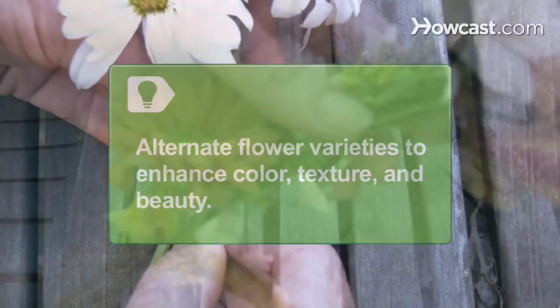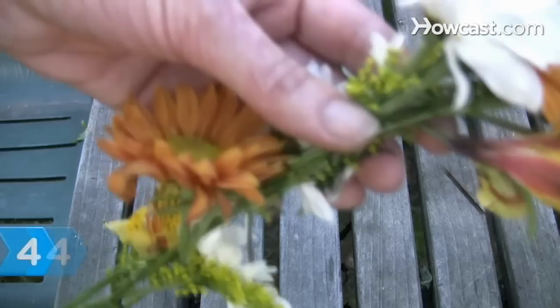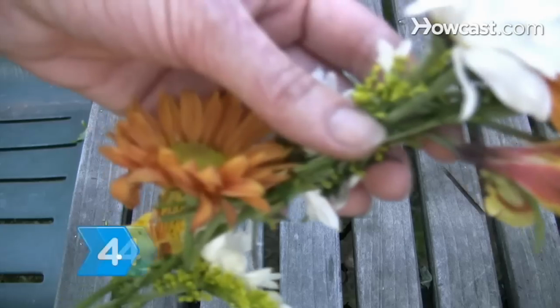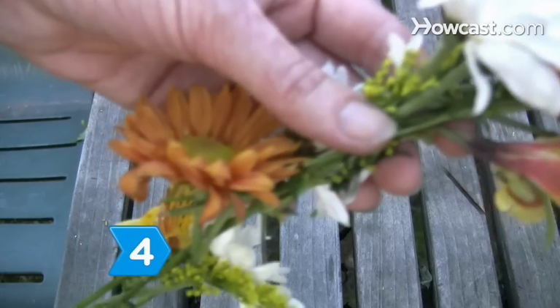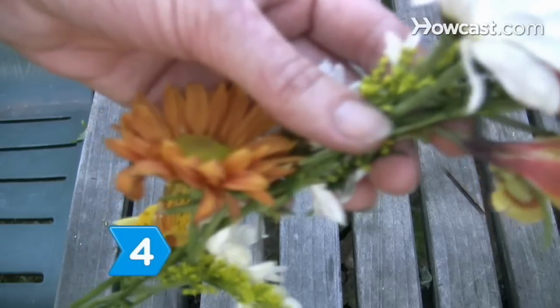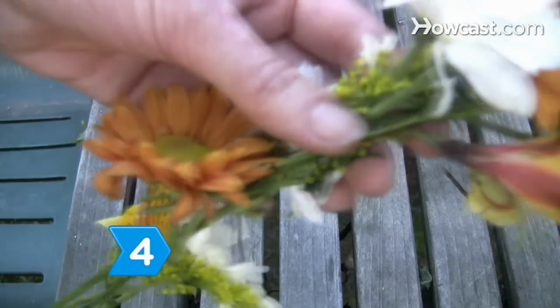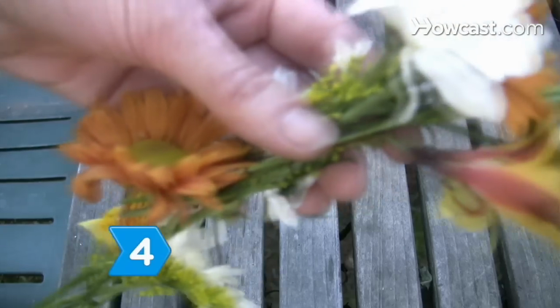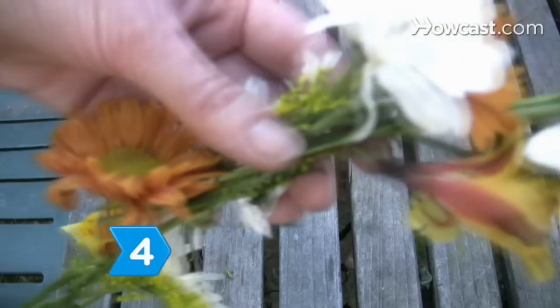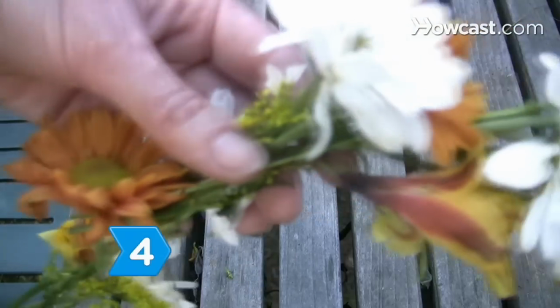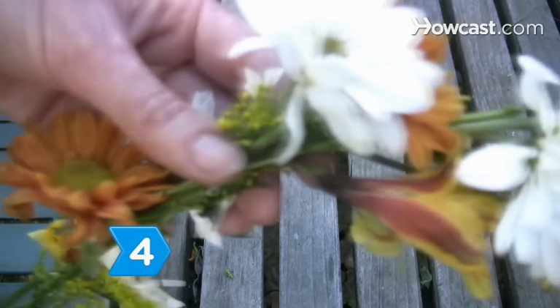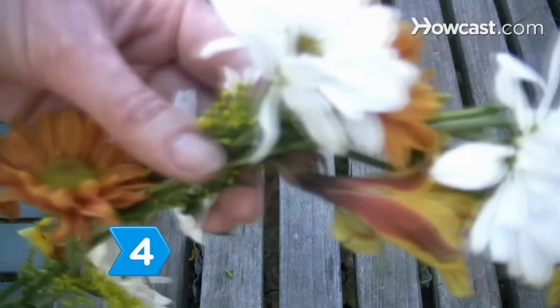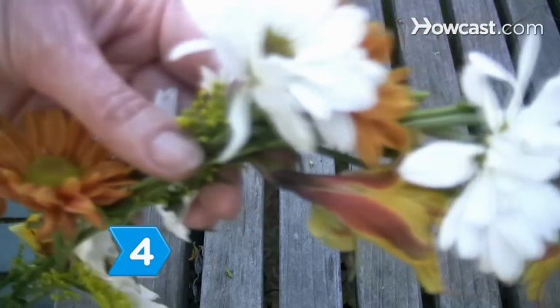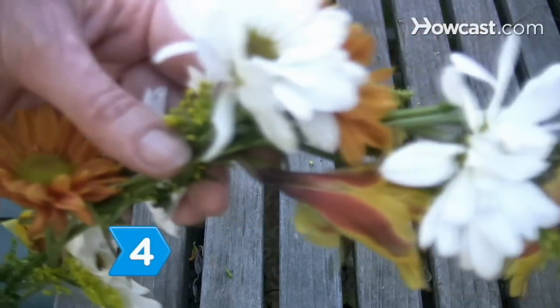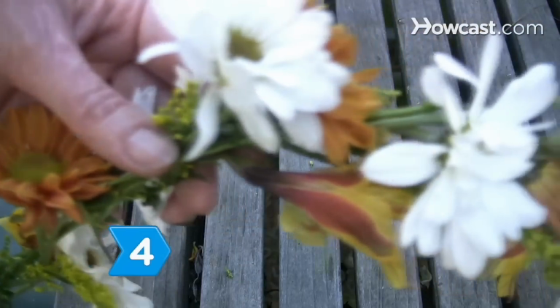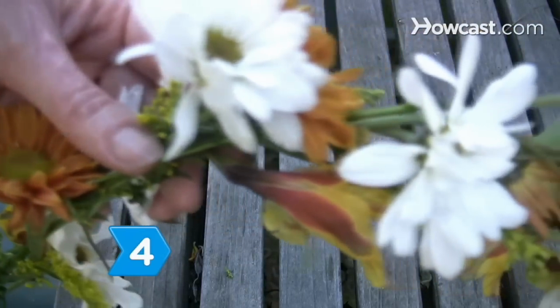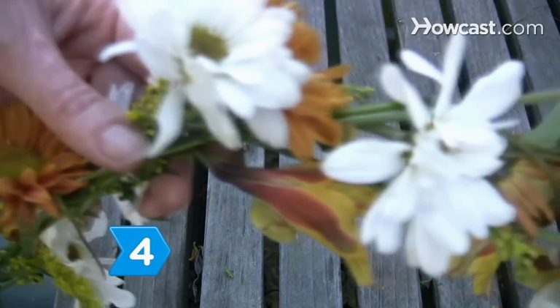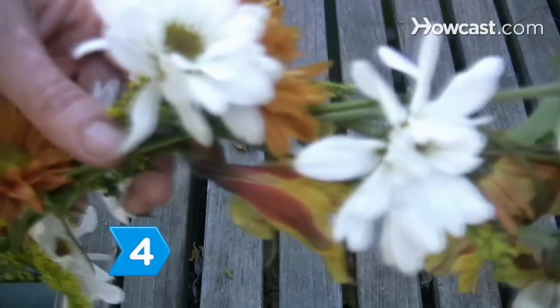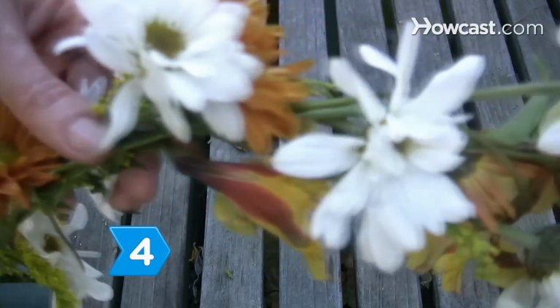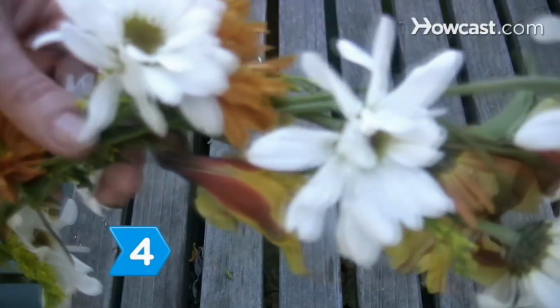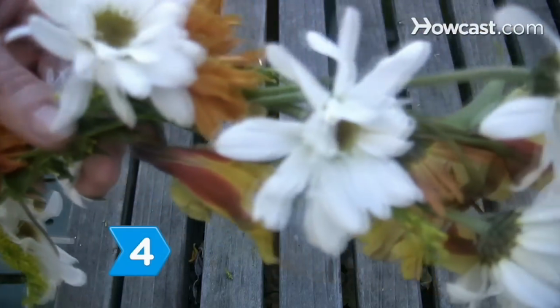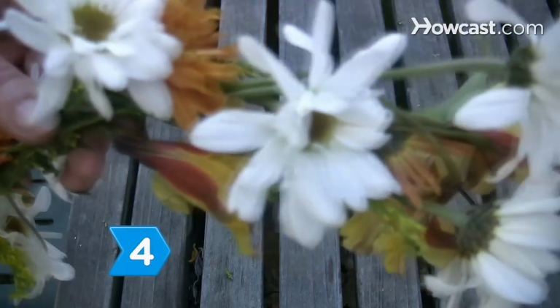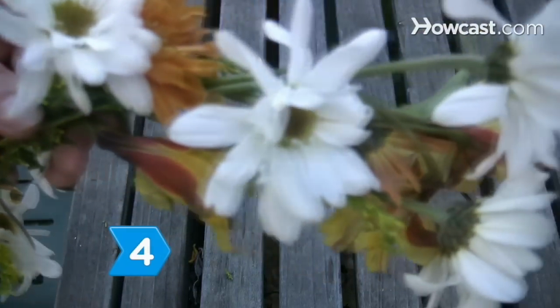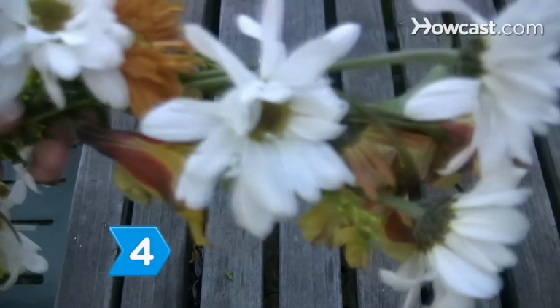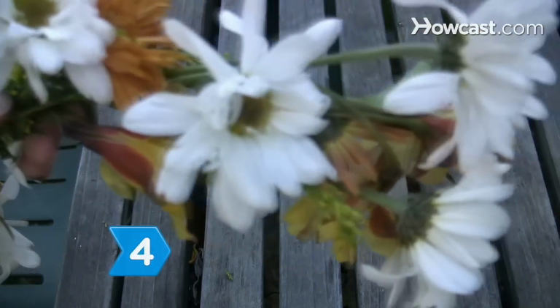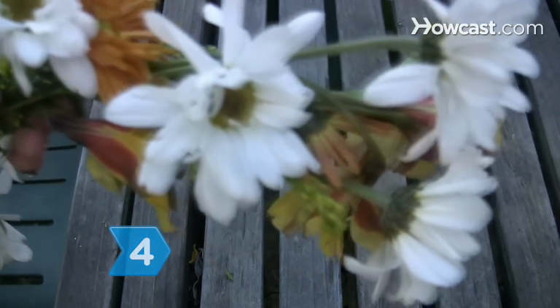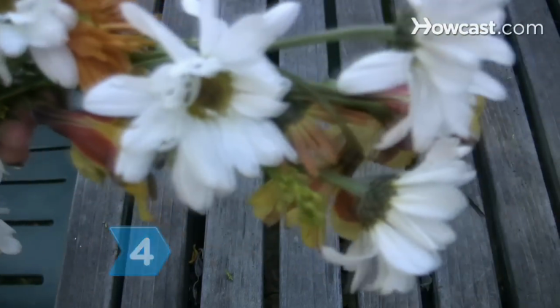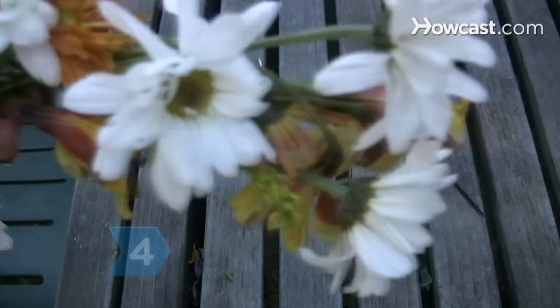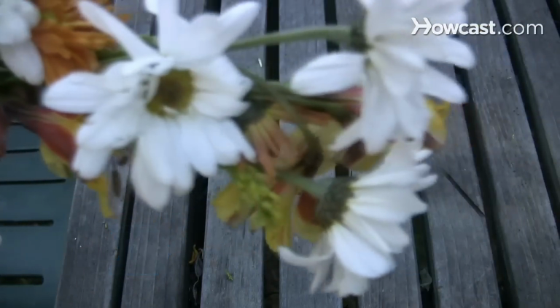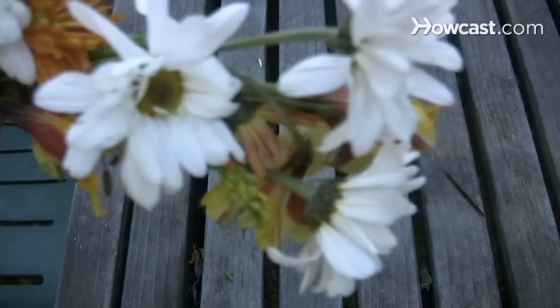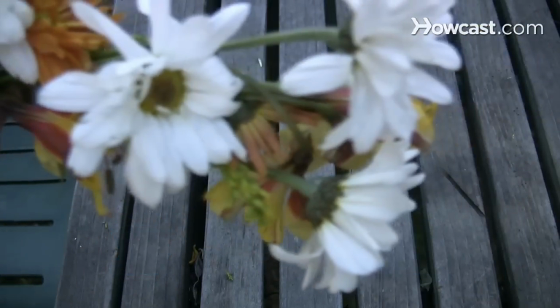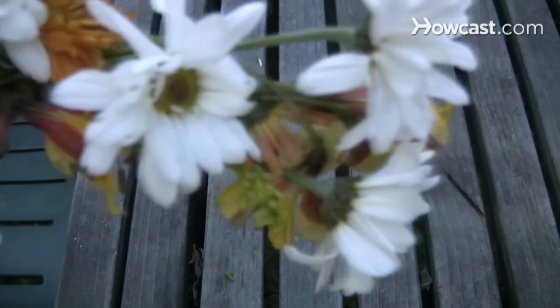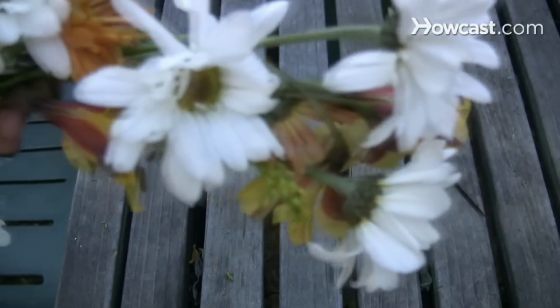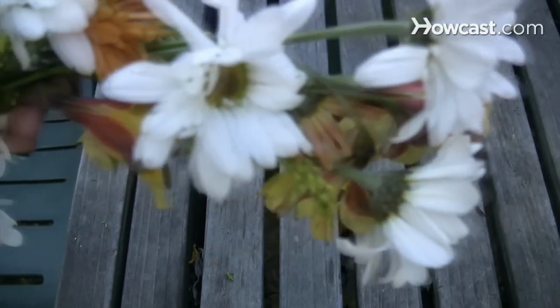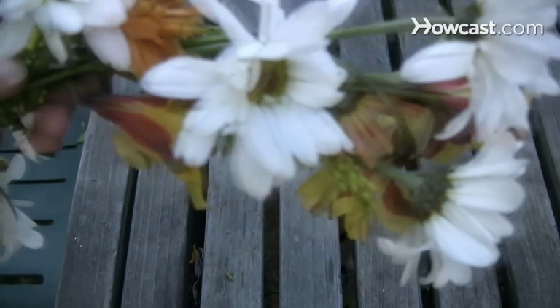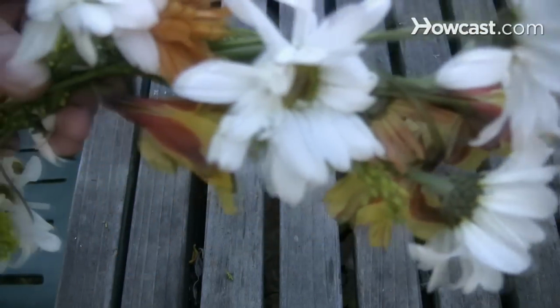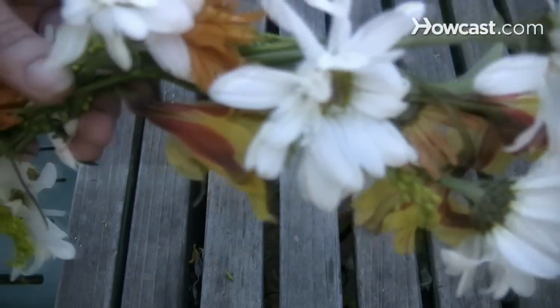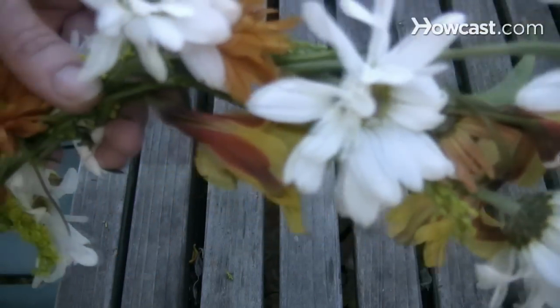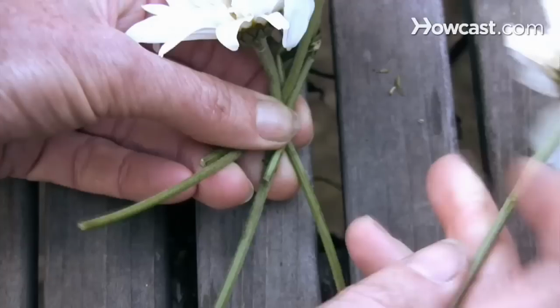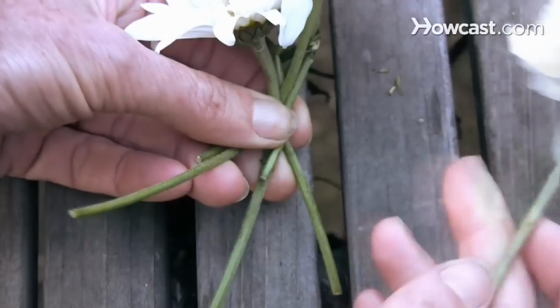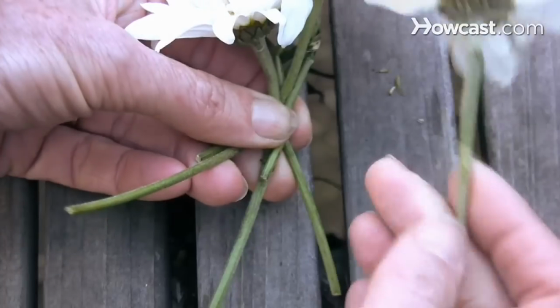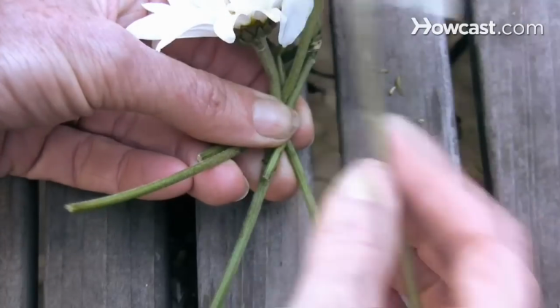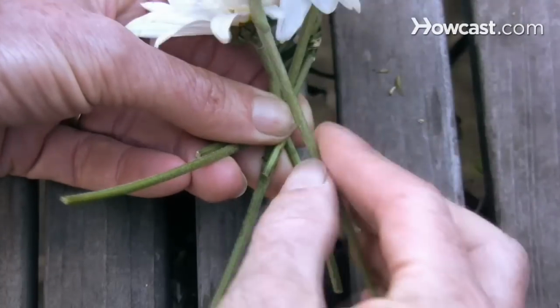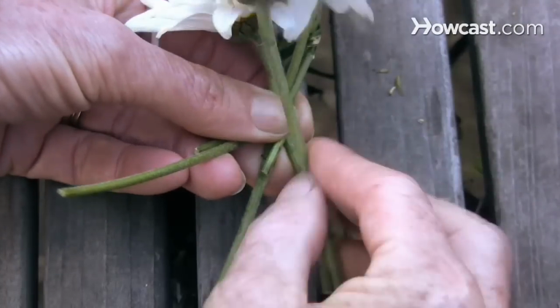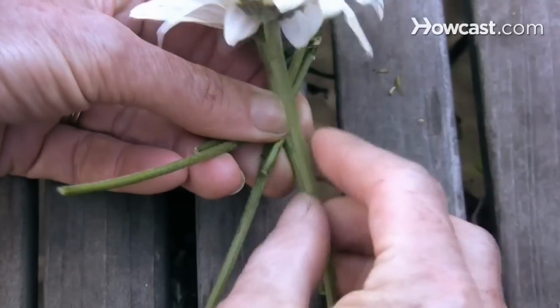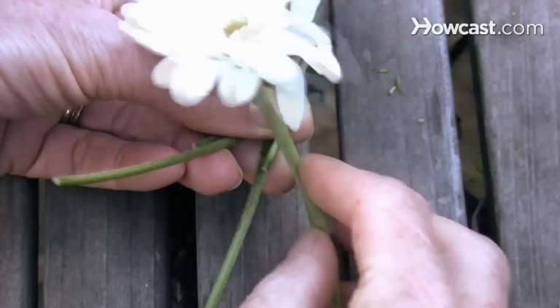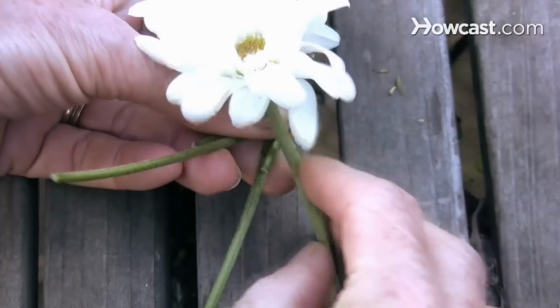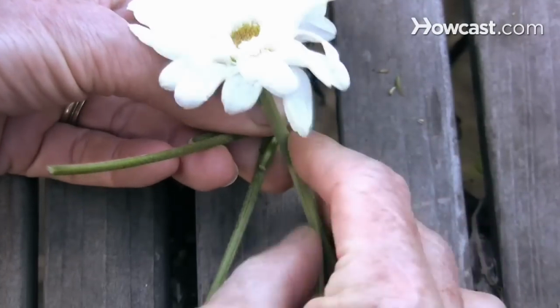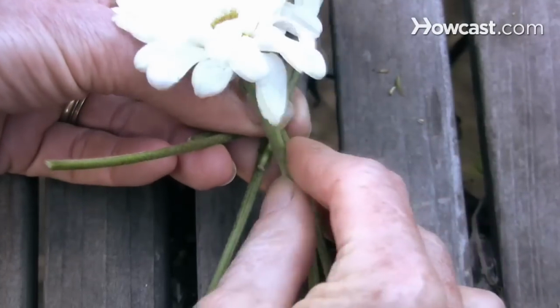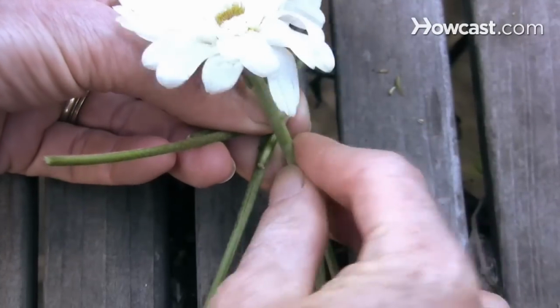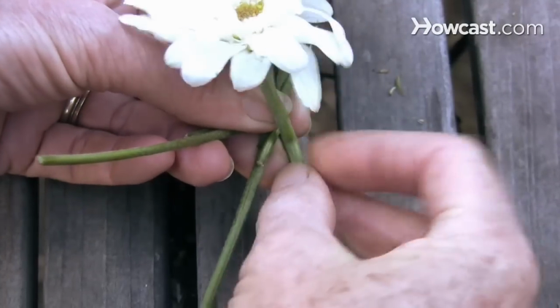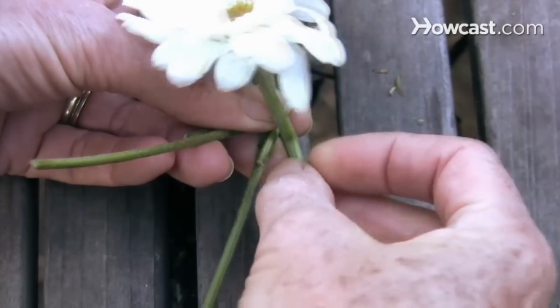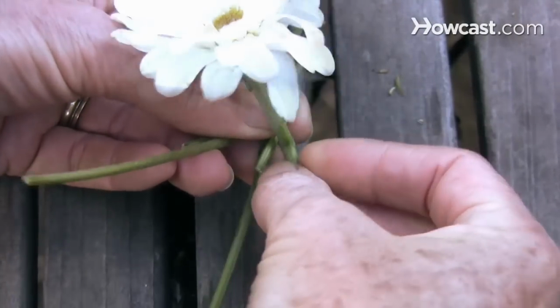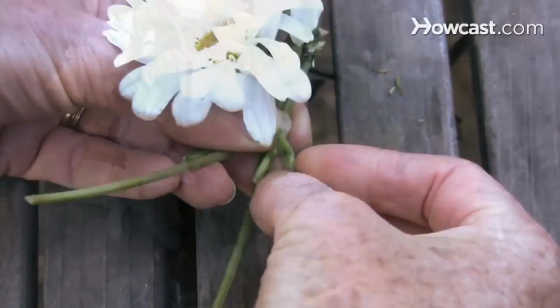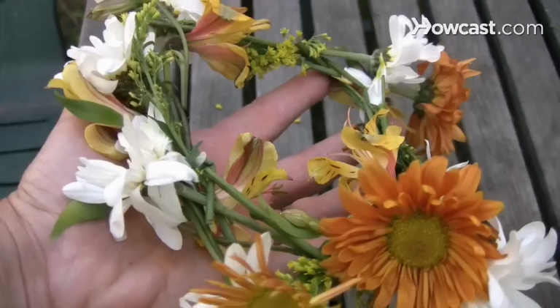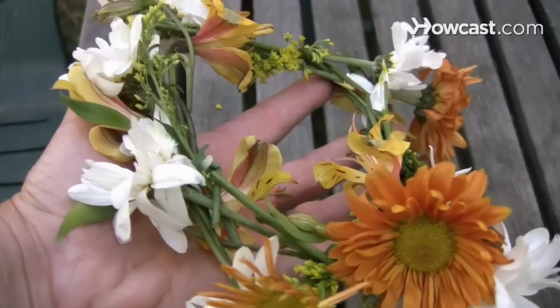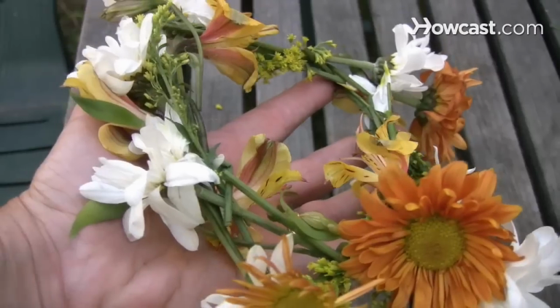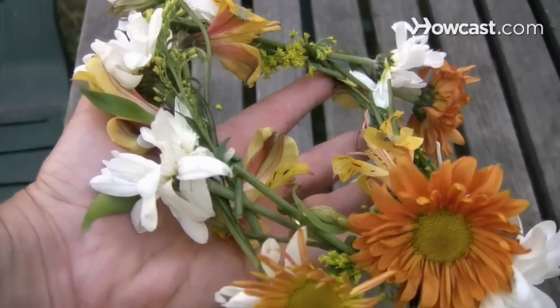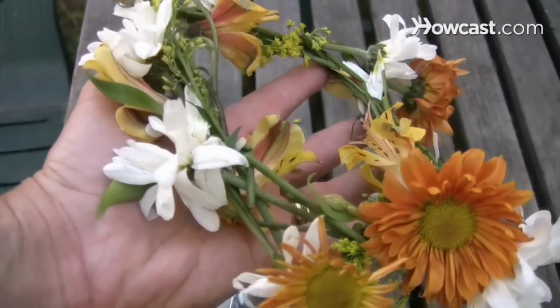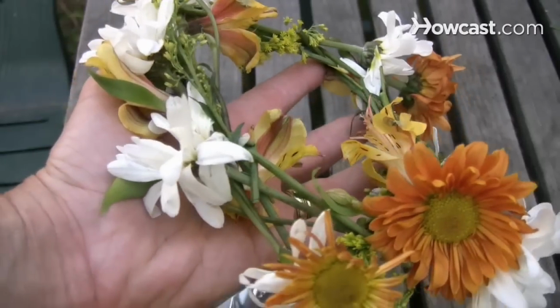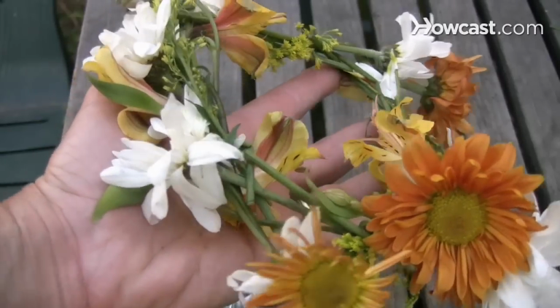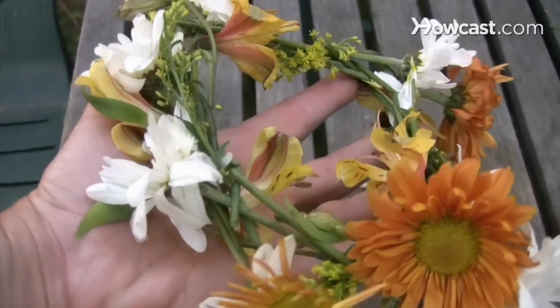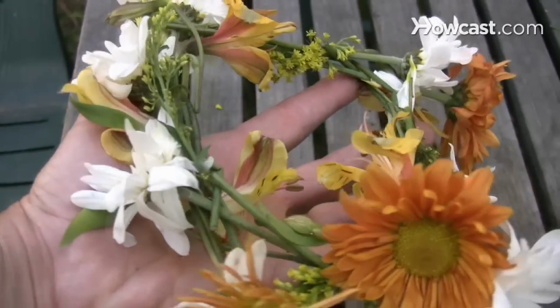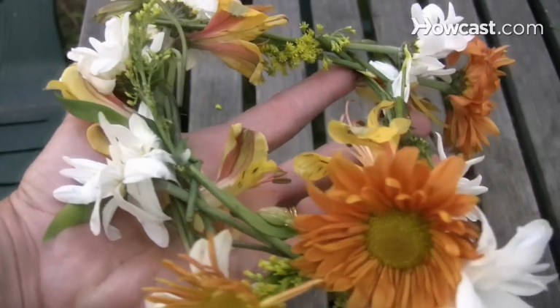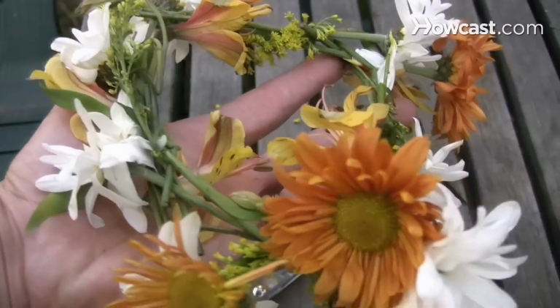Step 4. Check the length needed to encircle the girl's head and continue to add flowers until the crown is long enough to fit.